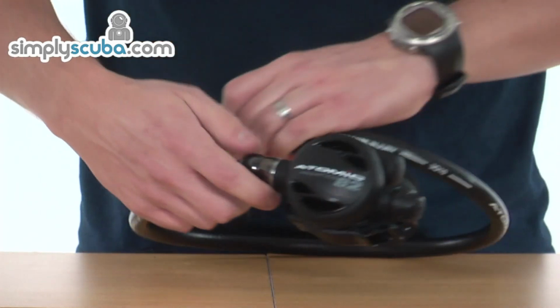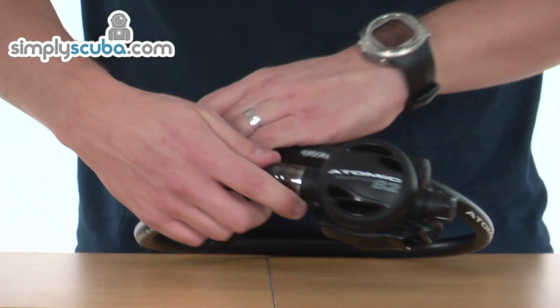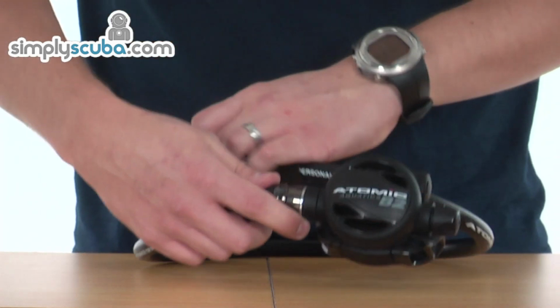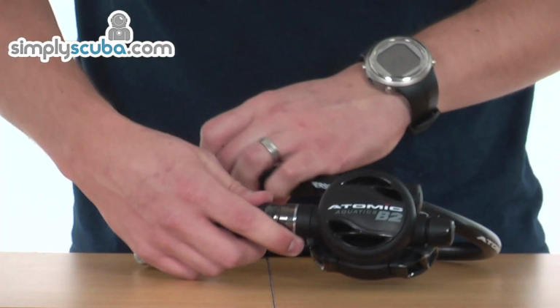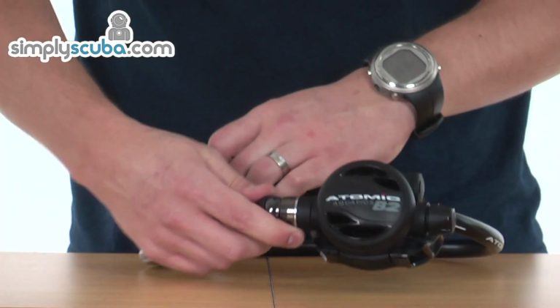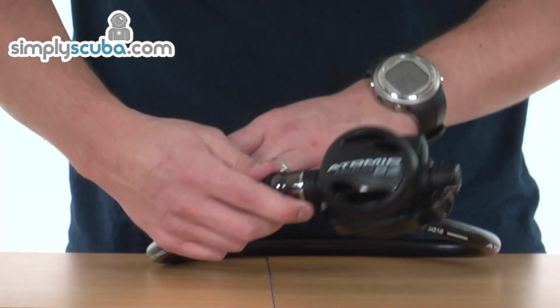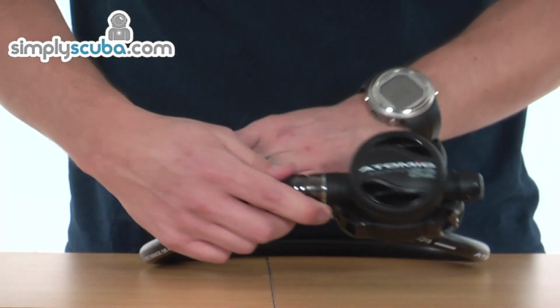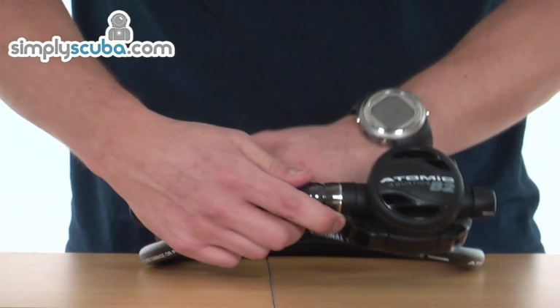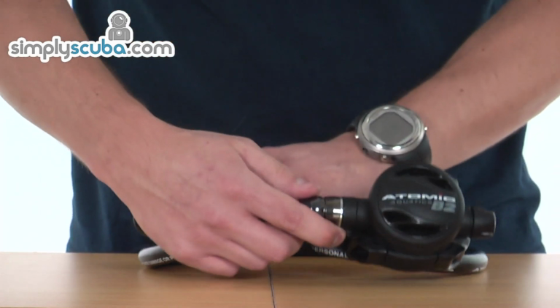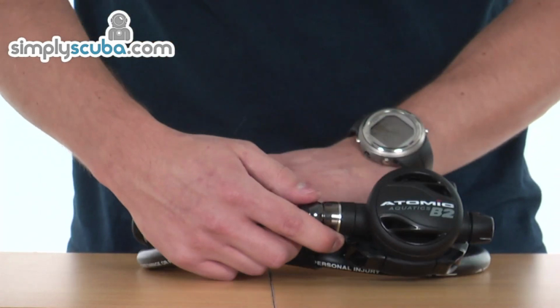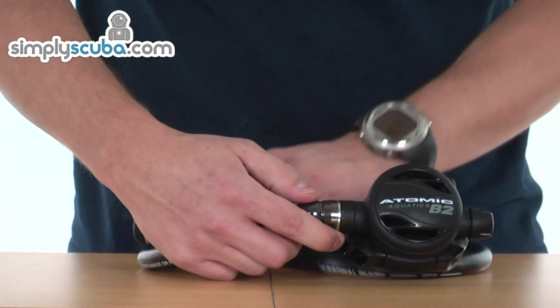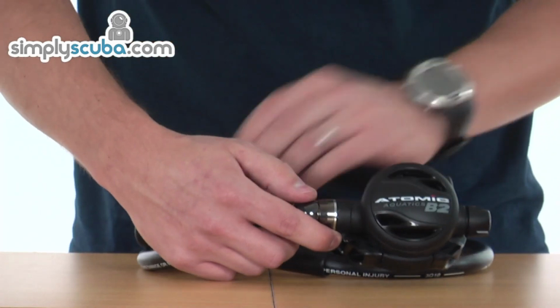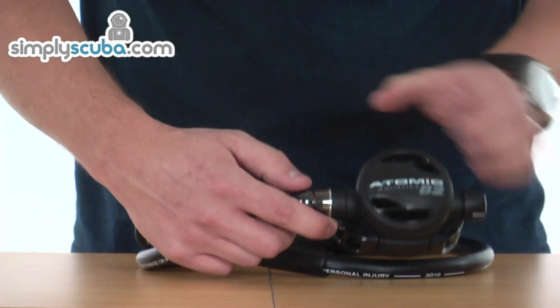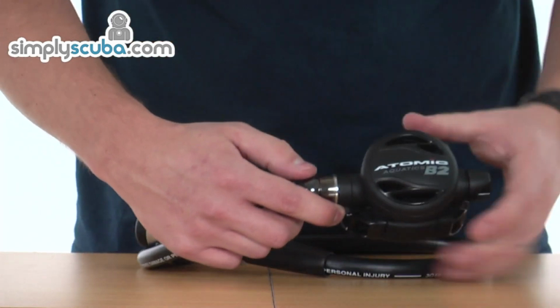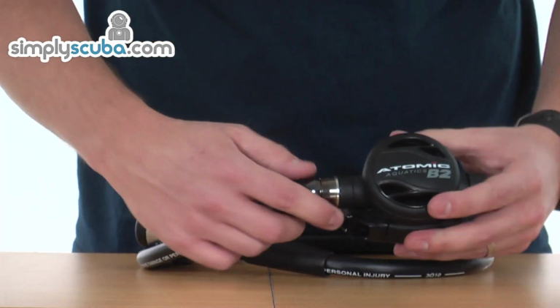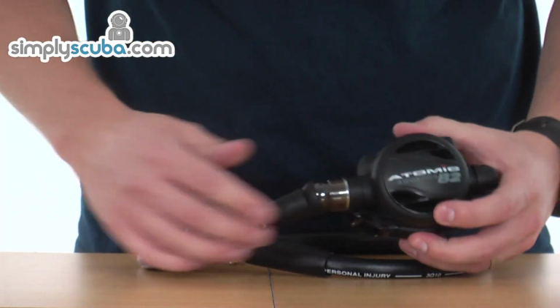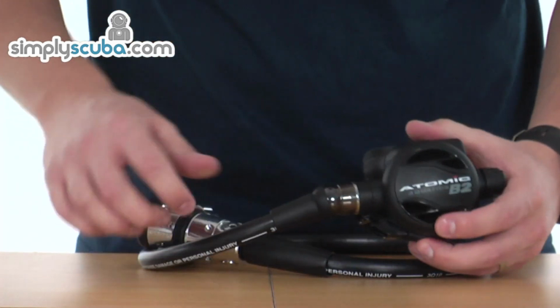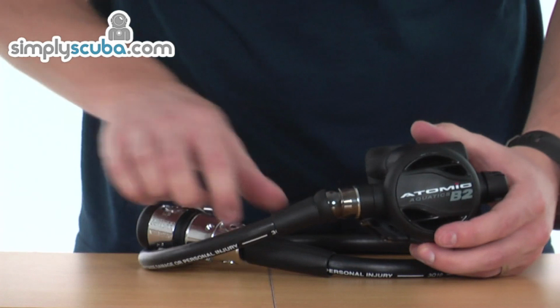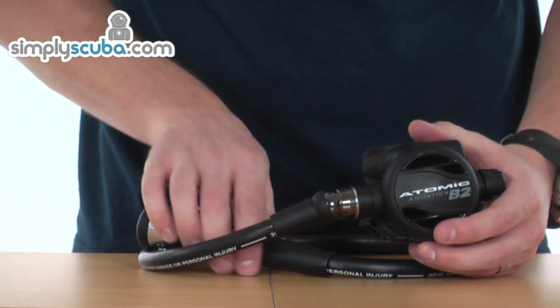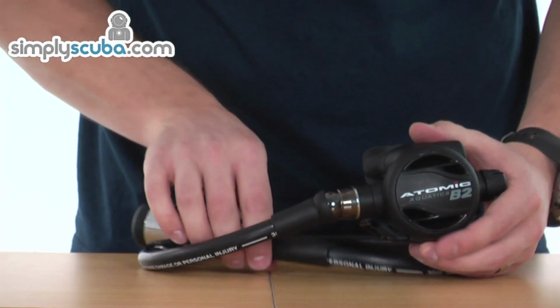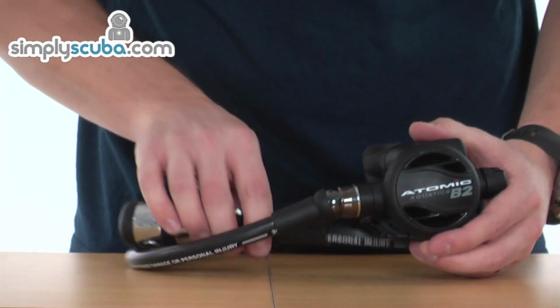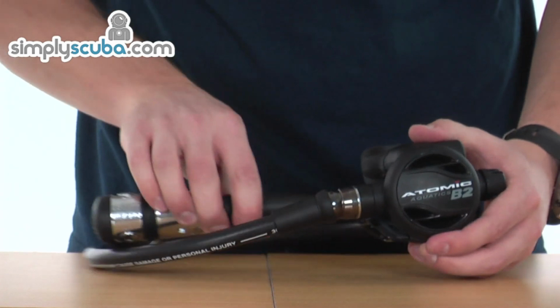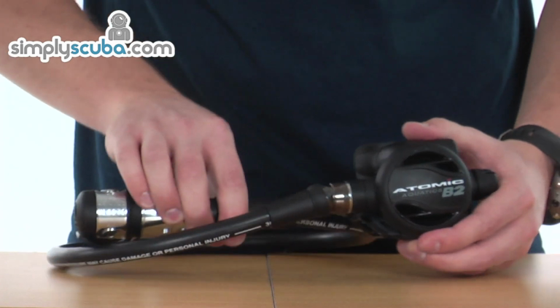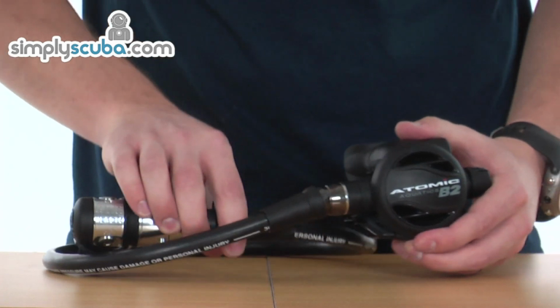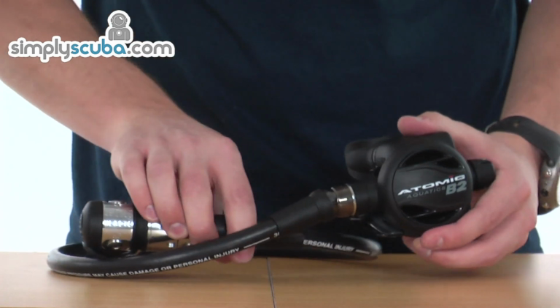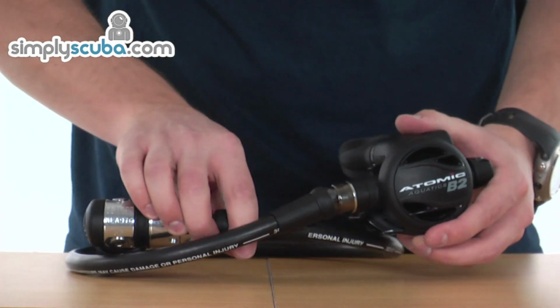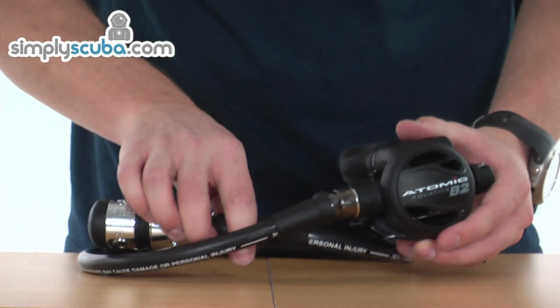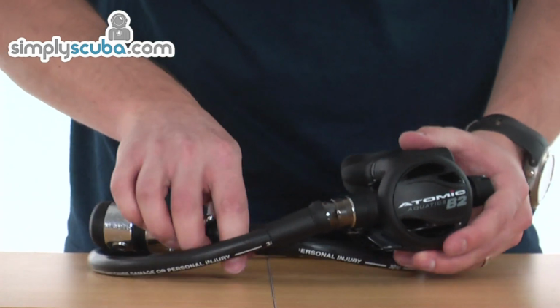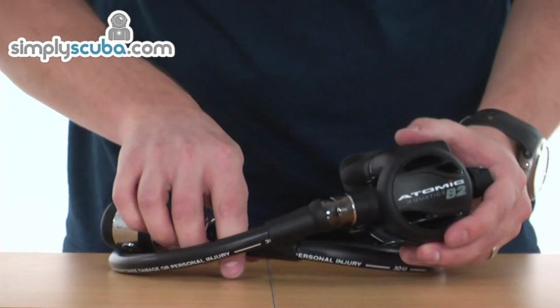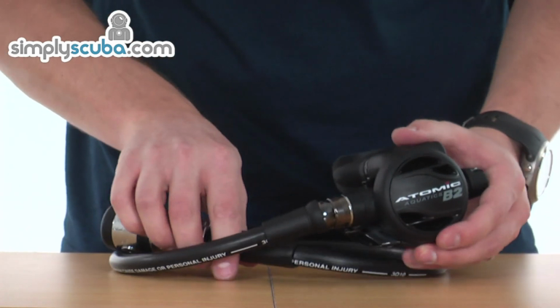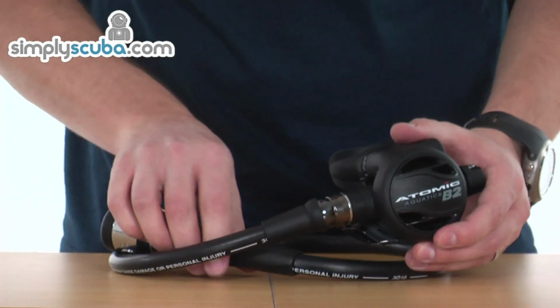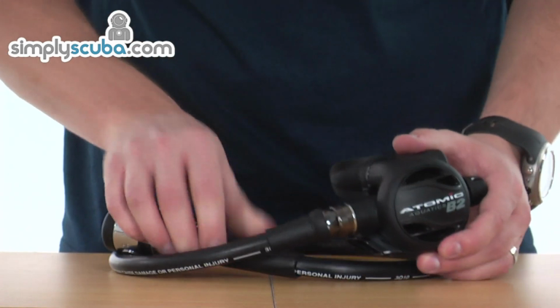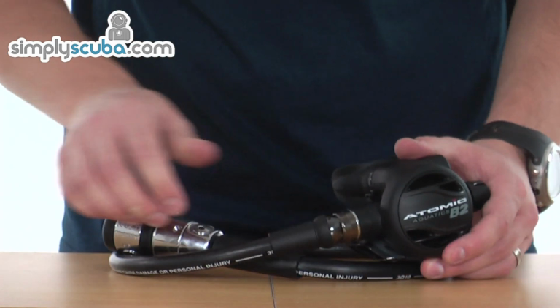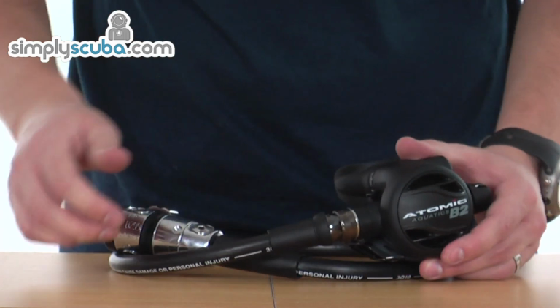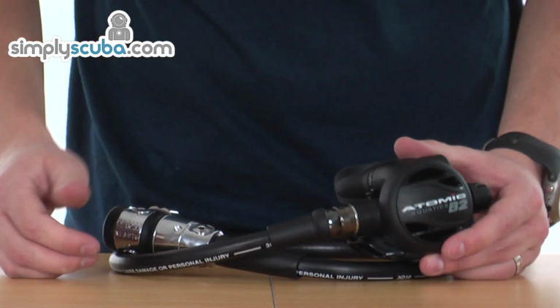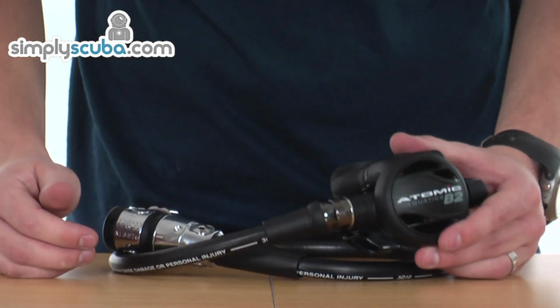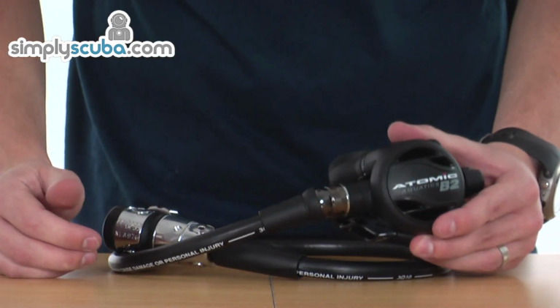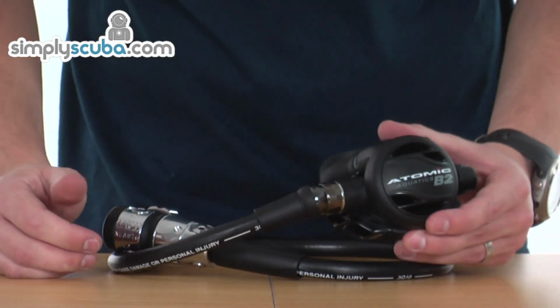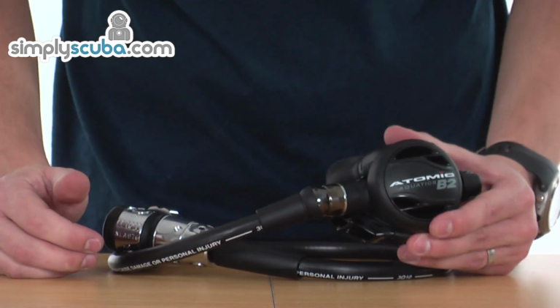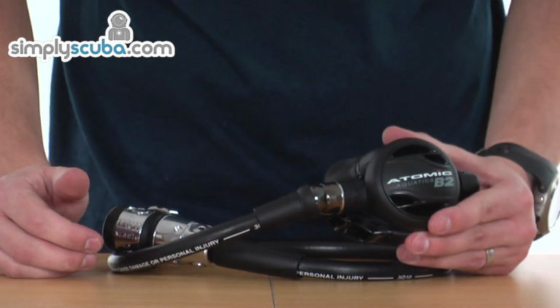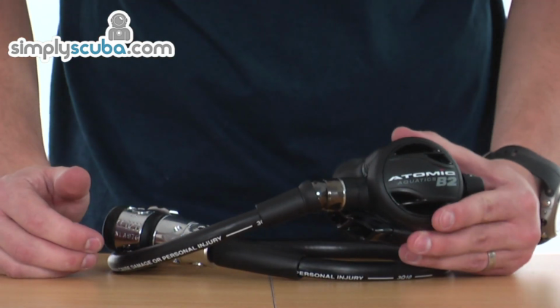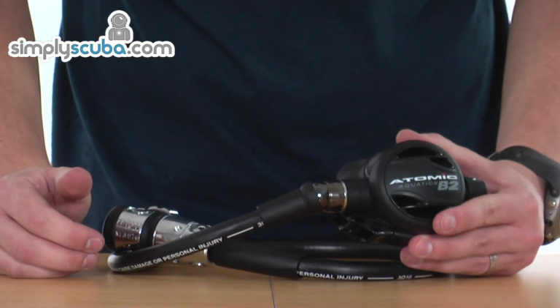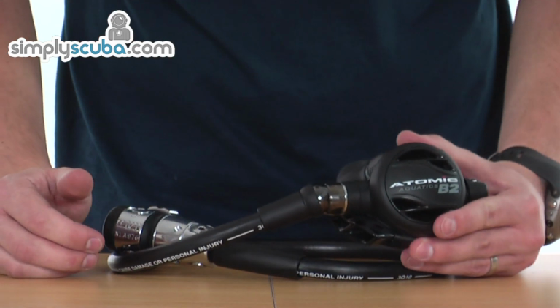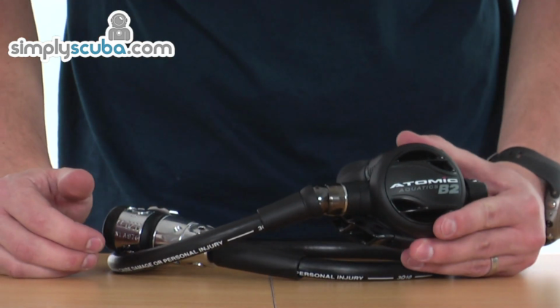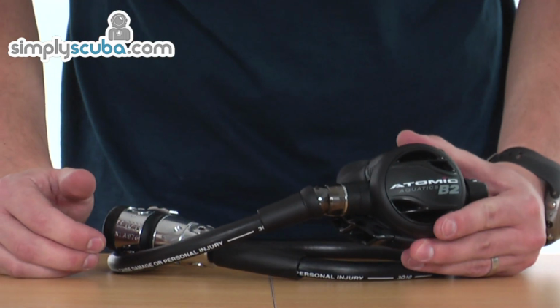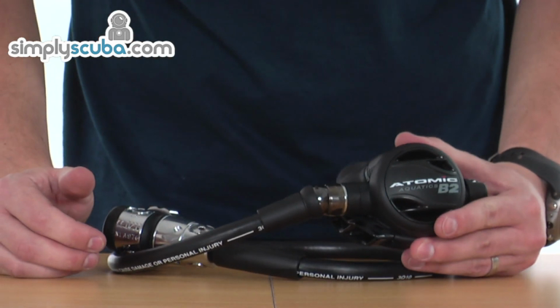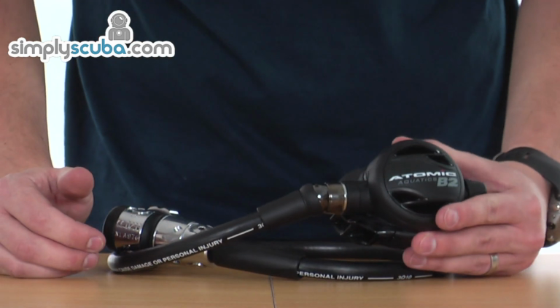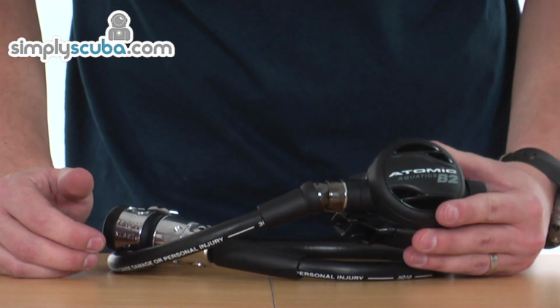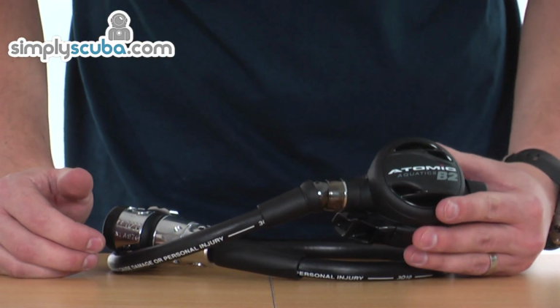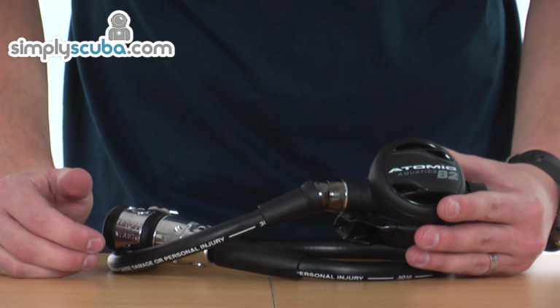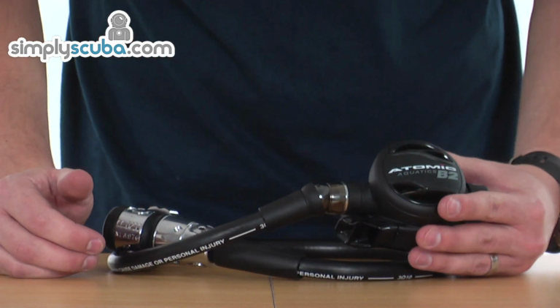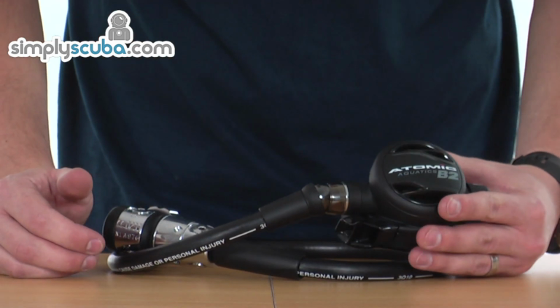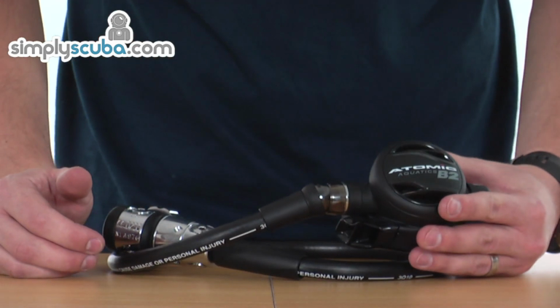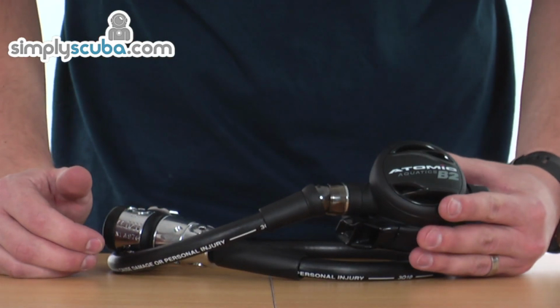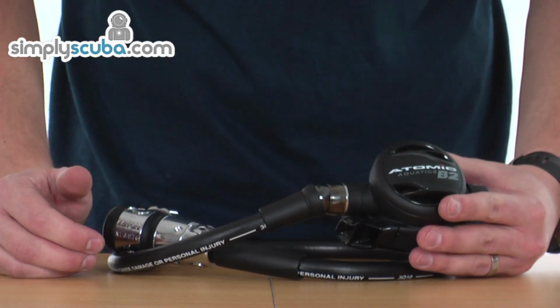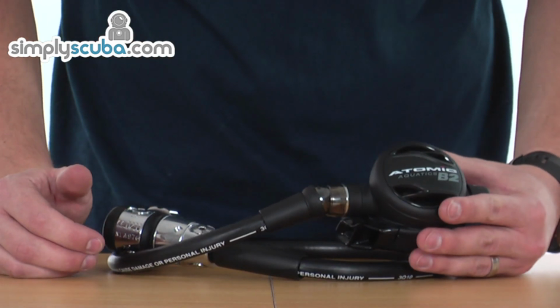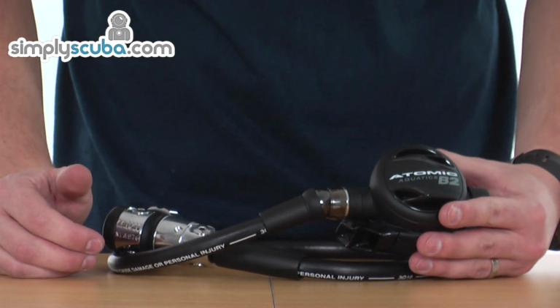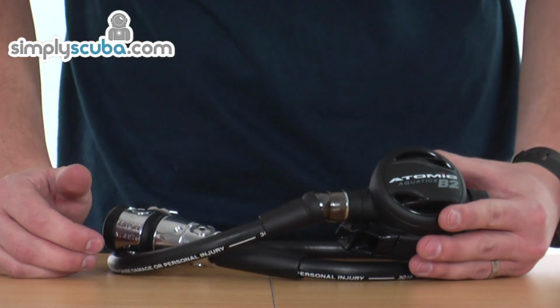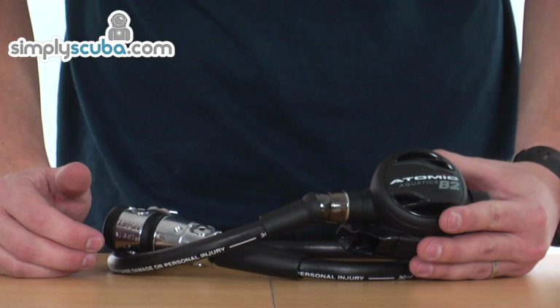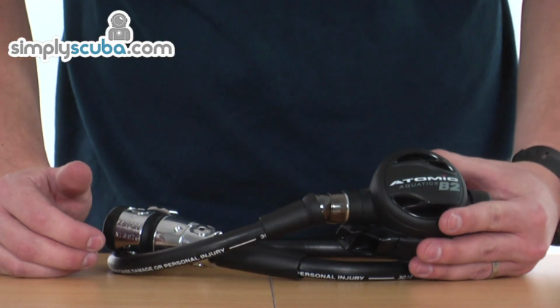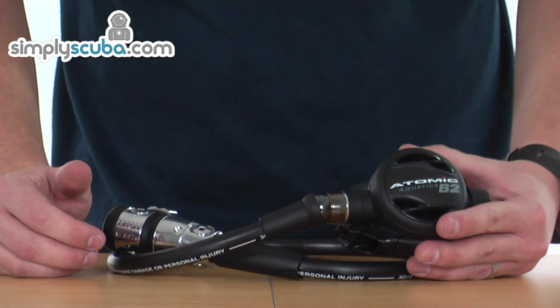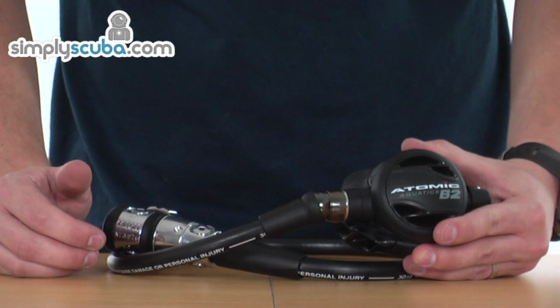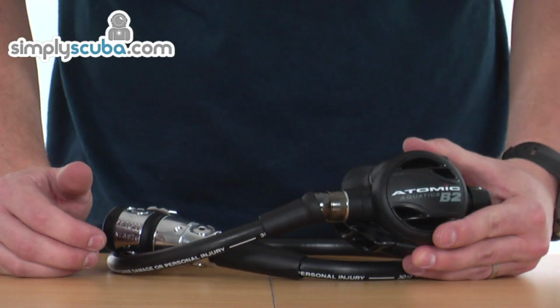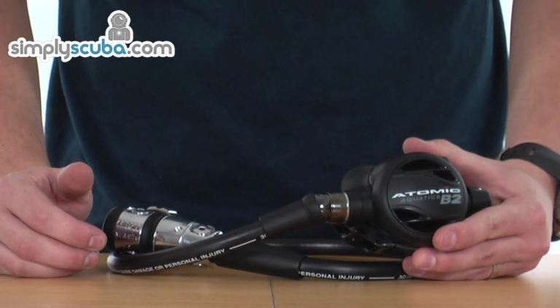So, a fantastic high-performing first stage with very high-end specifications. That's the Atomic B2 regulator.